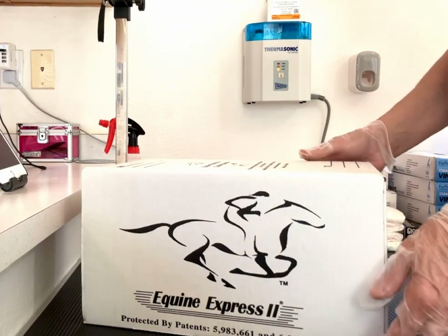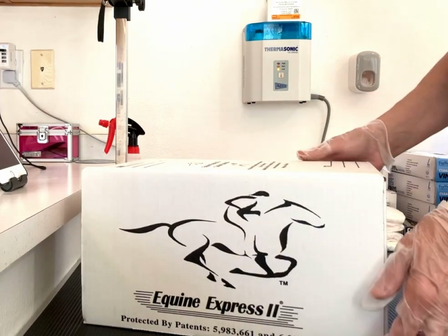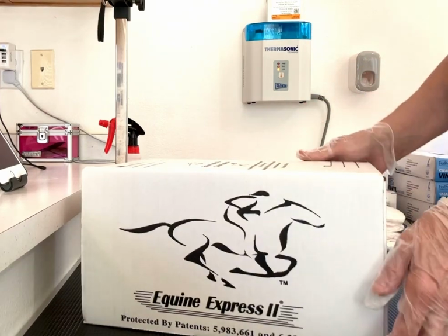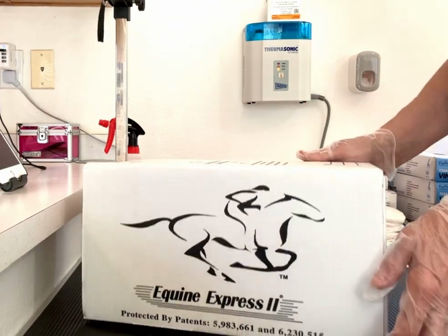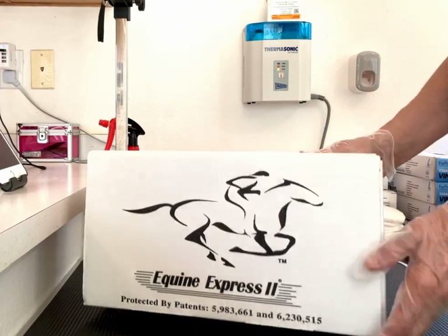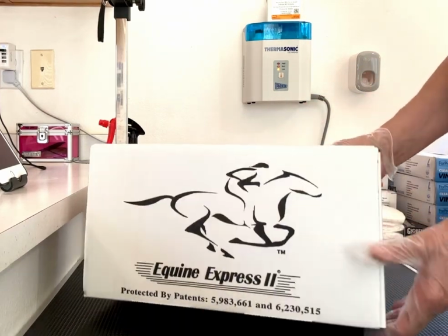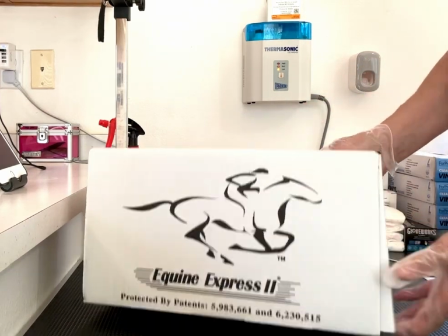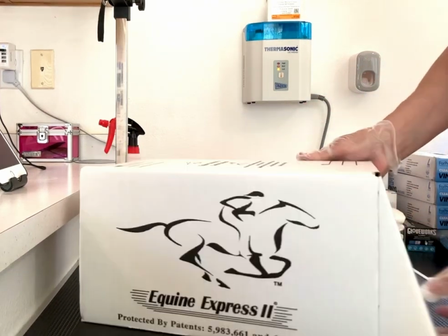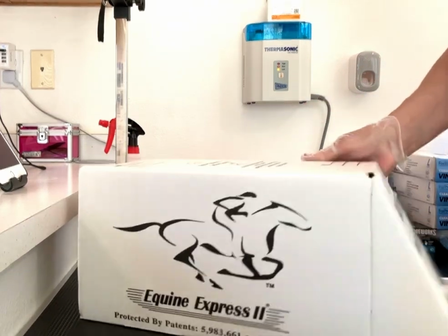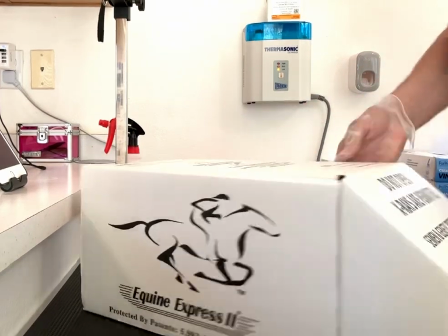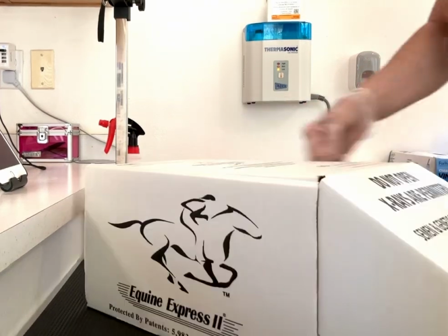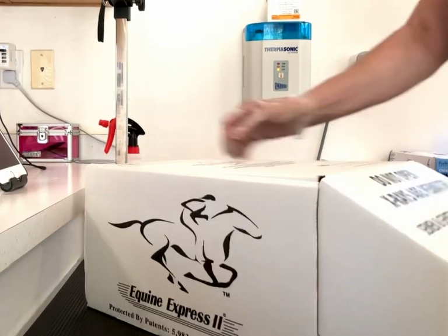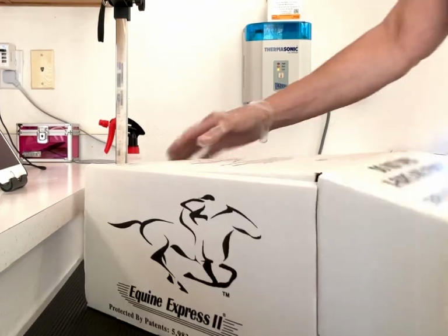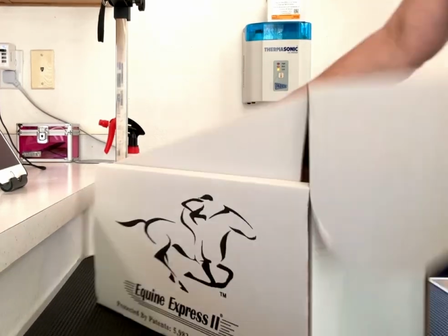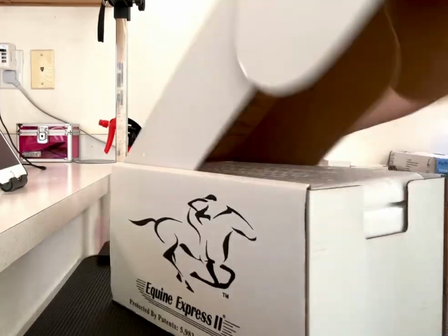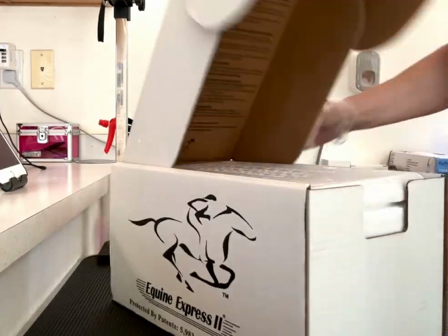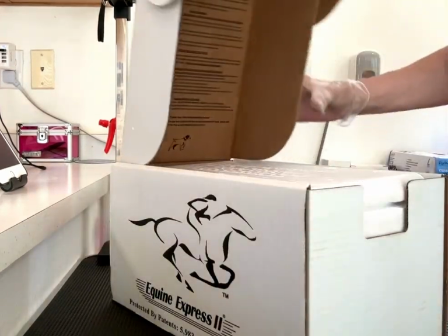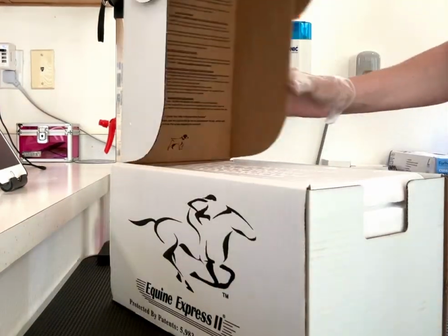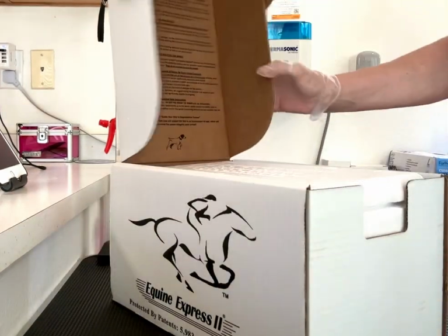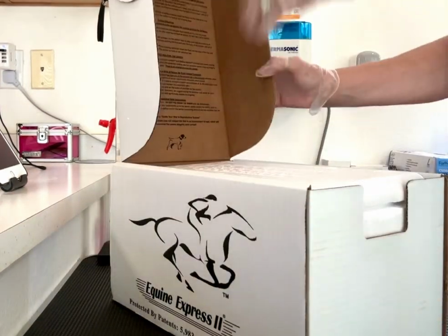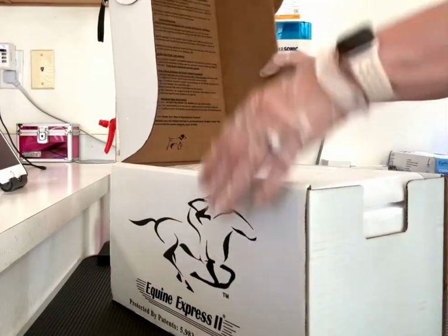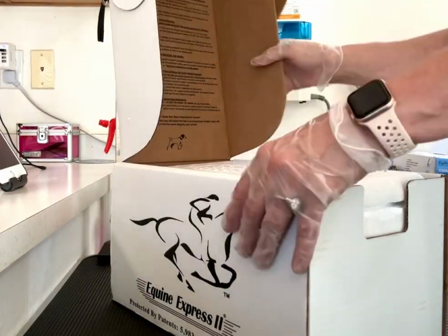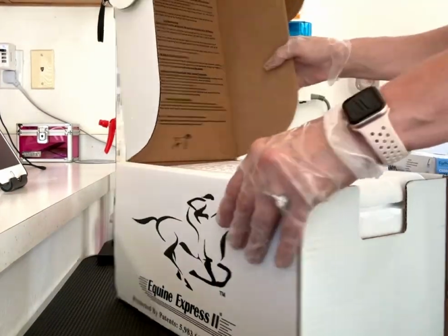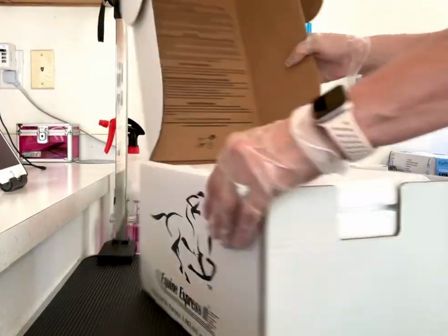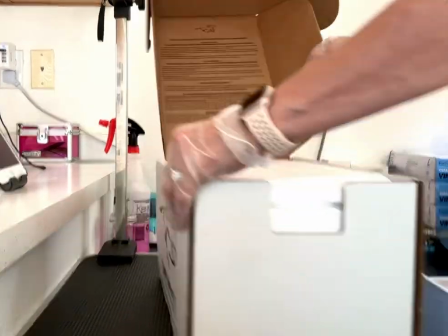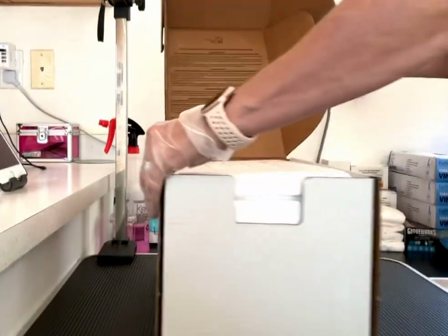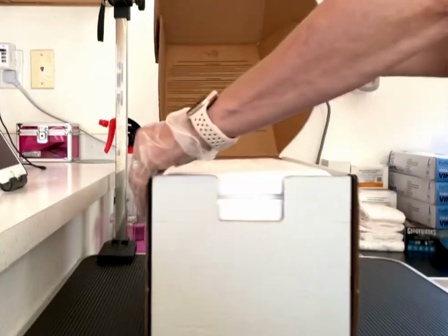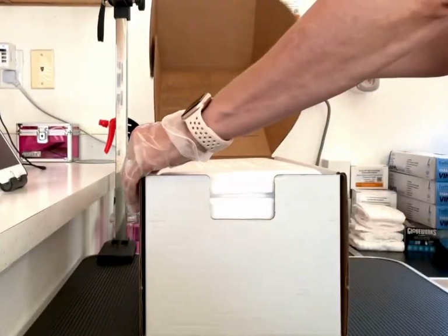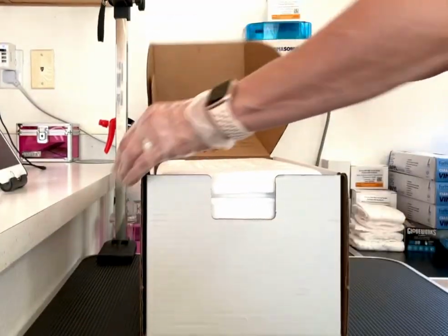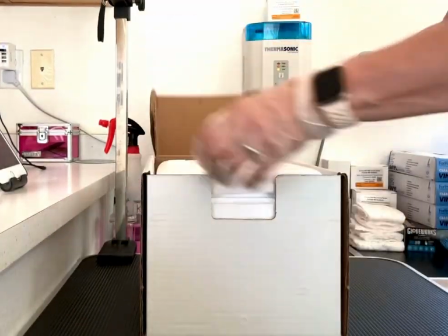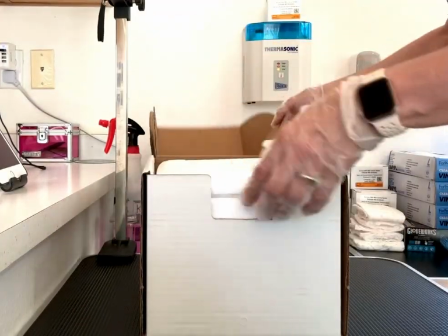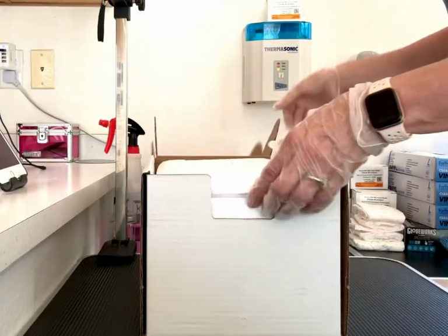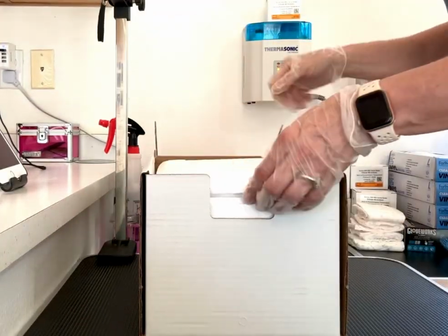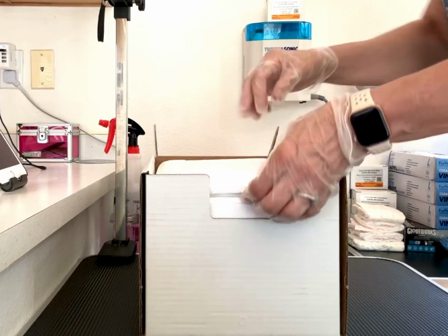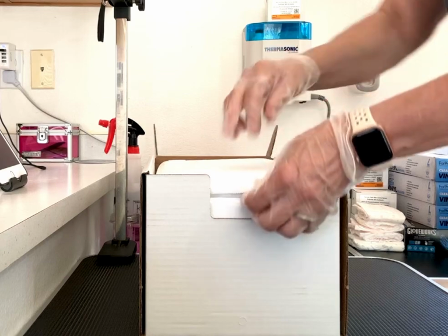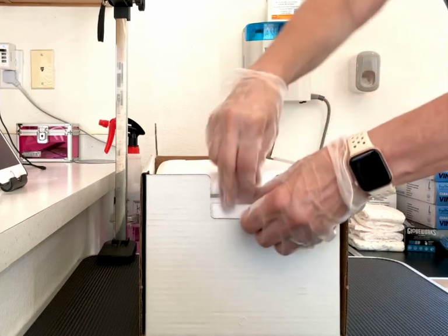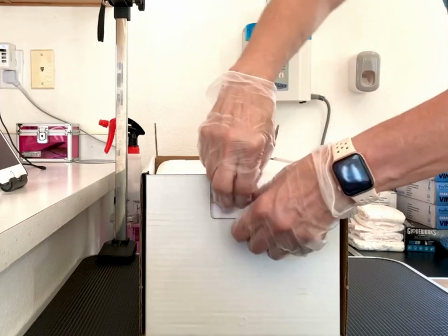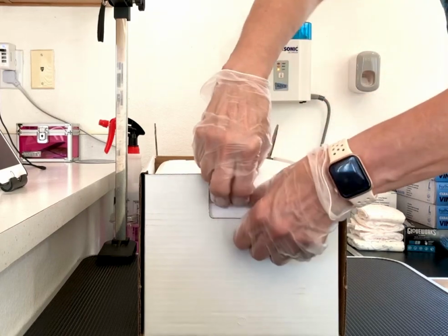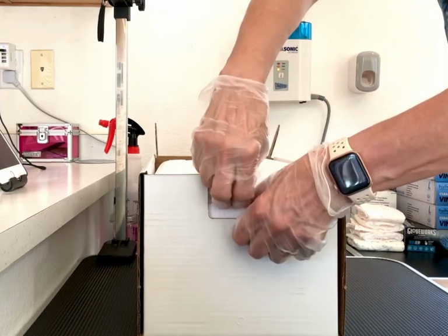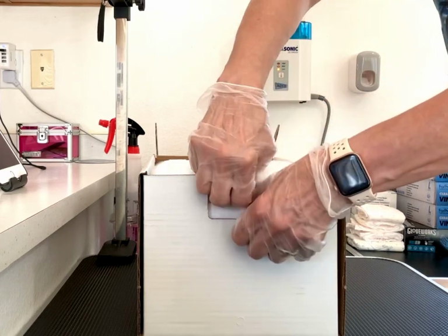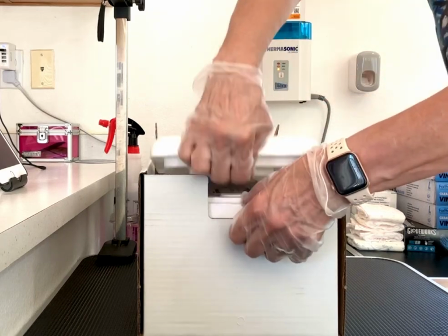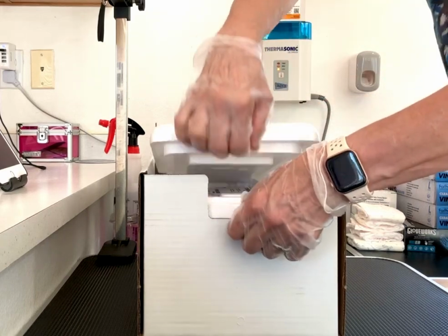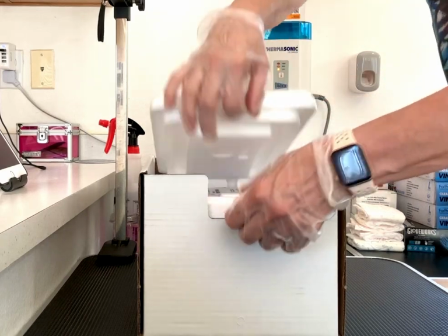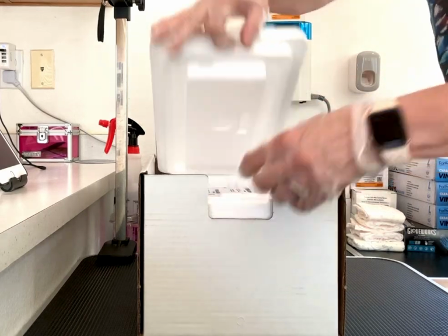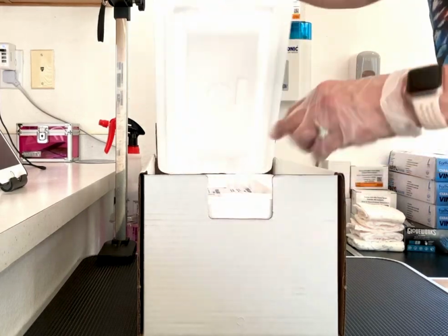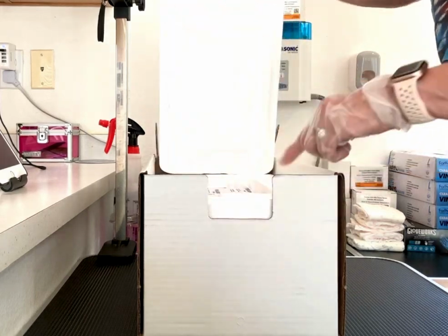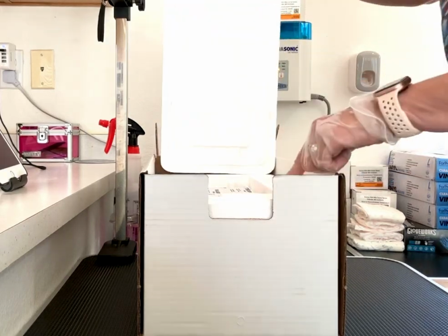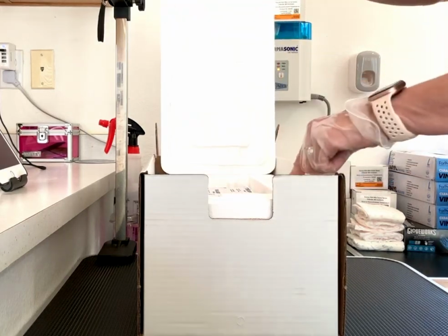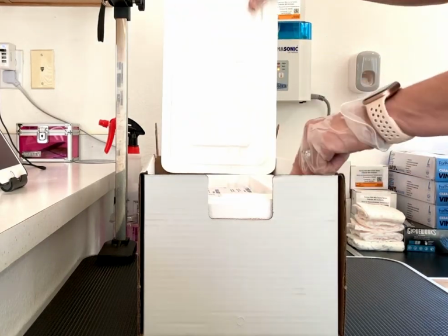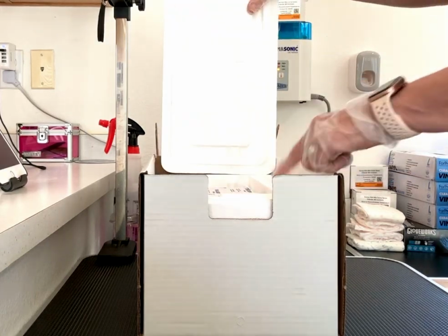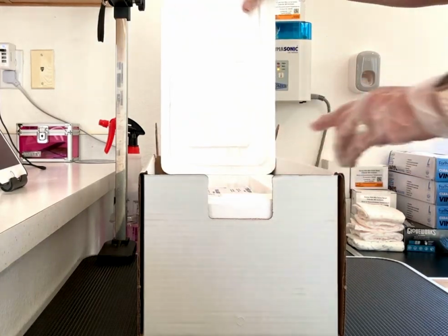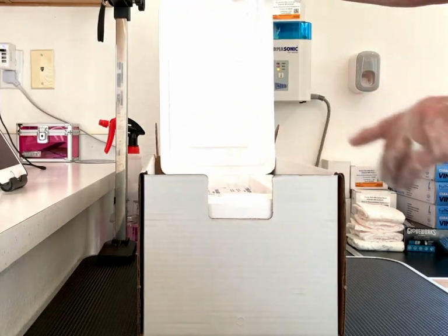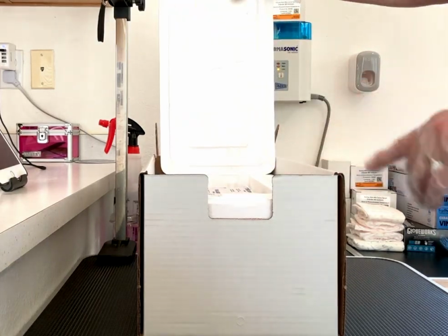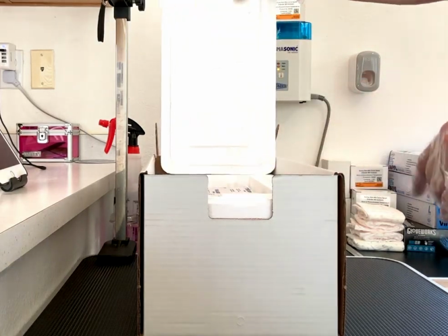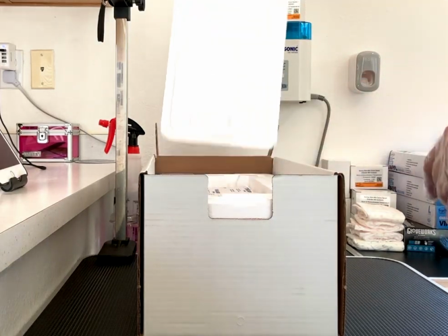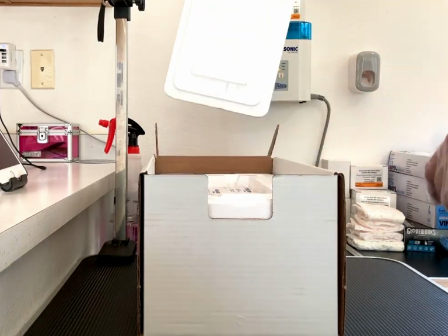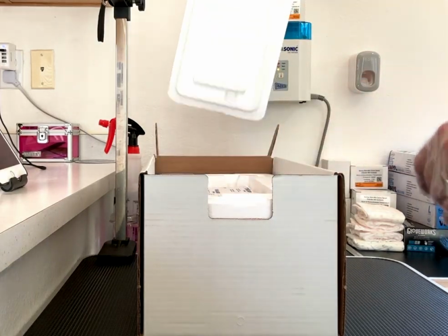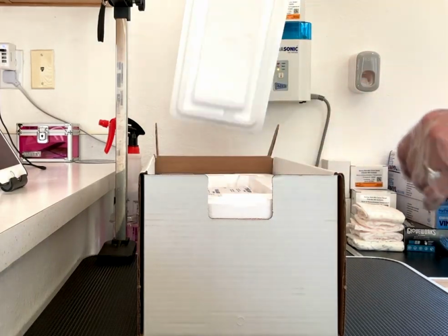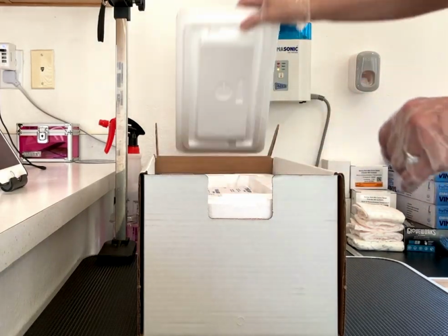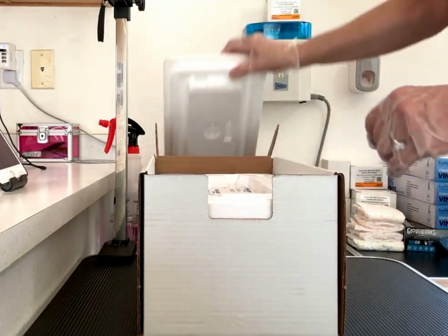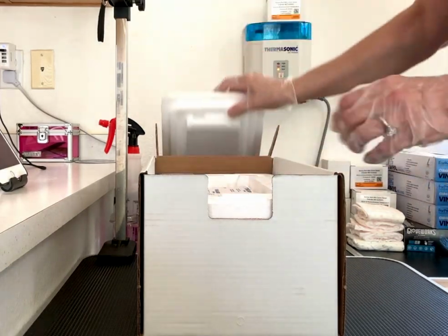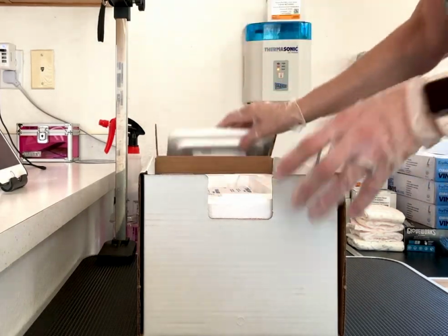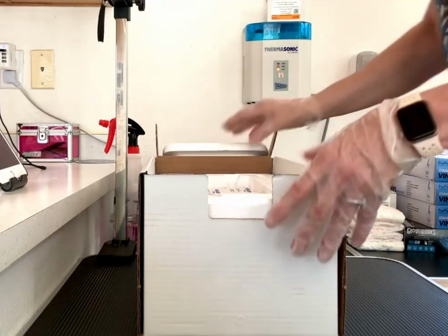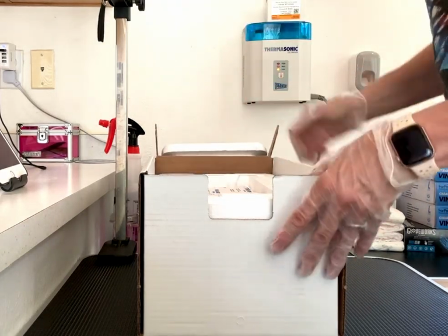This is the type of package that it will be coming in. Inside here, there's a styrofoam insulated container.